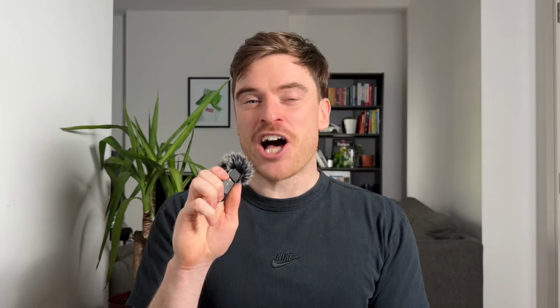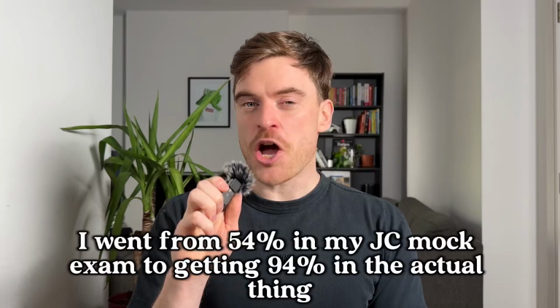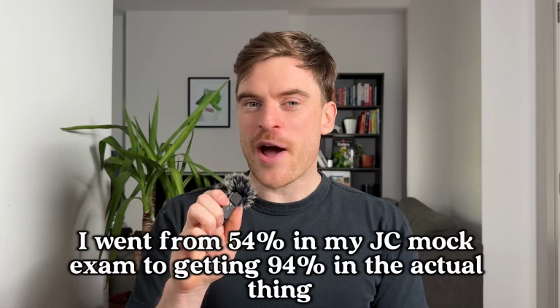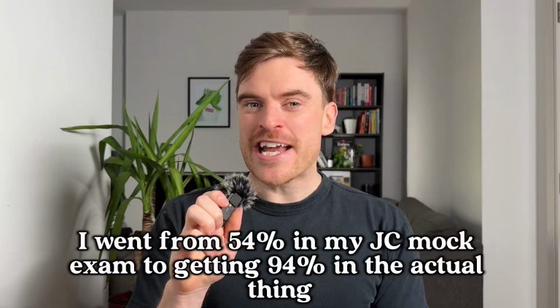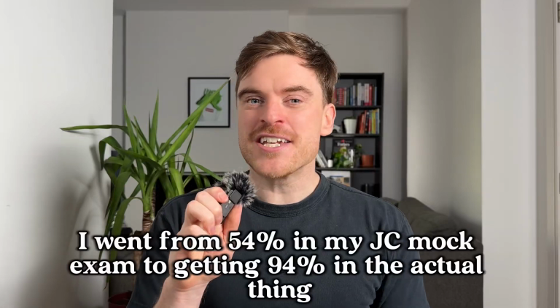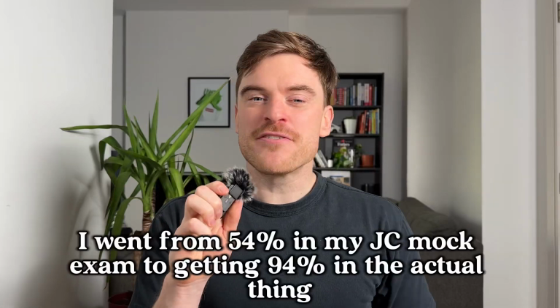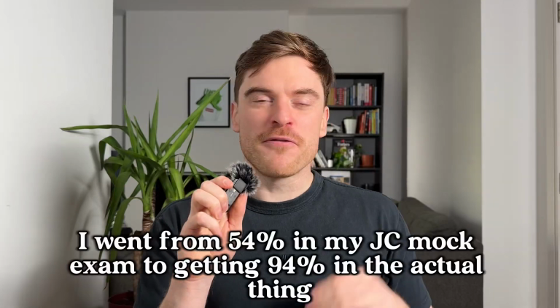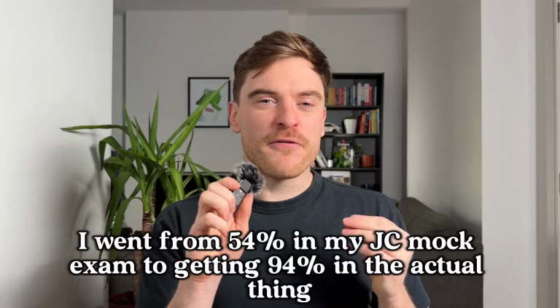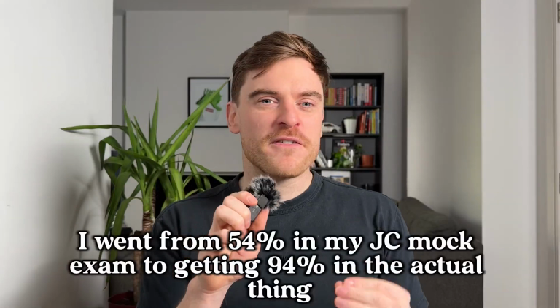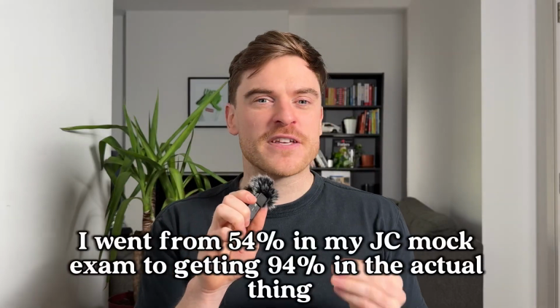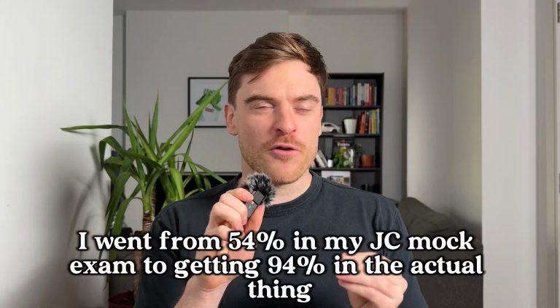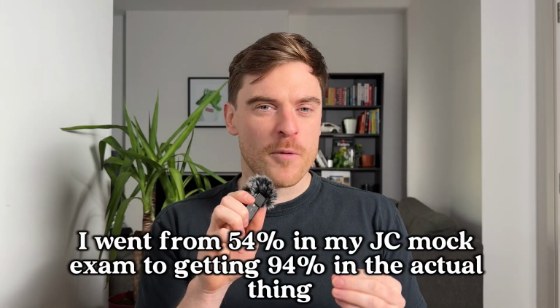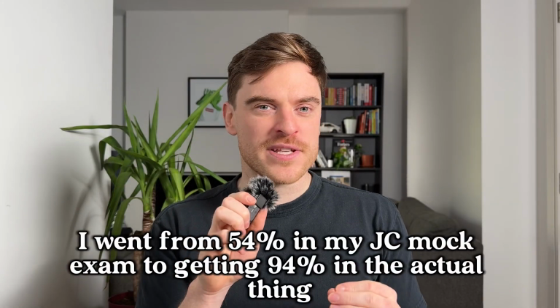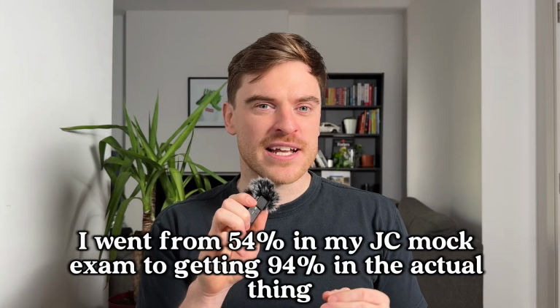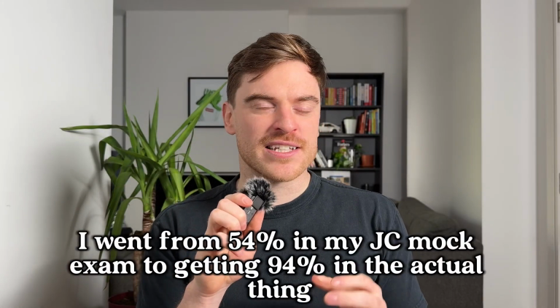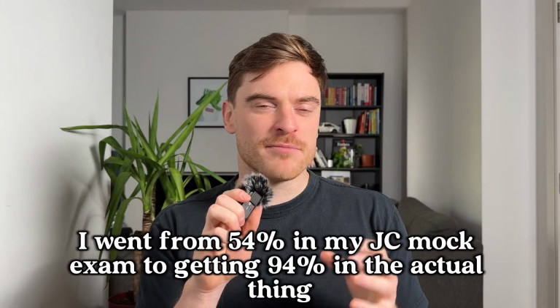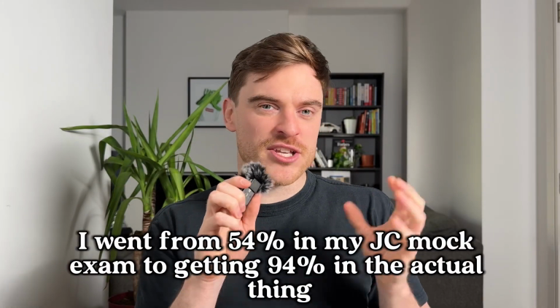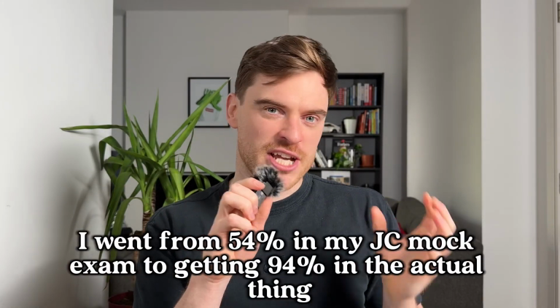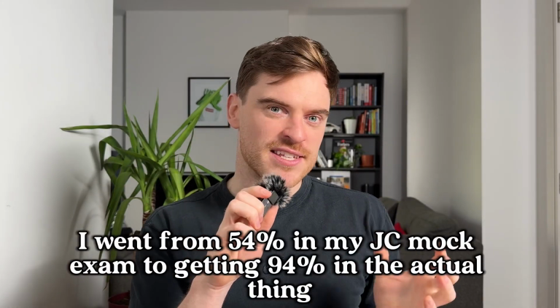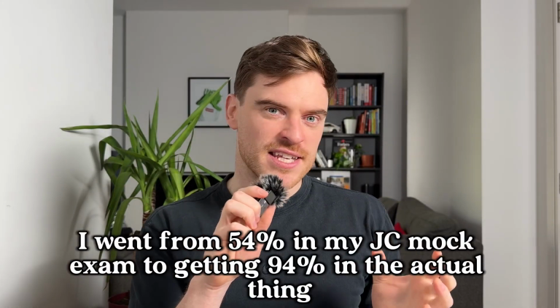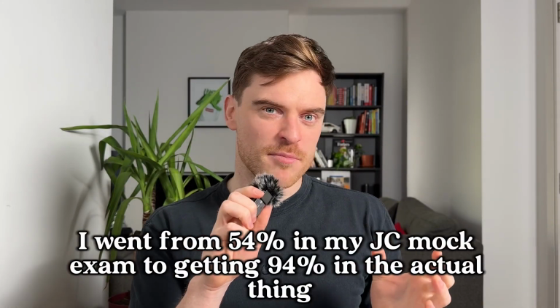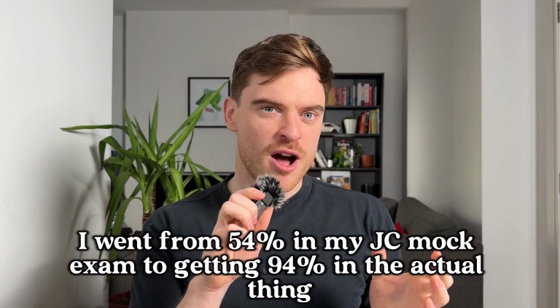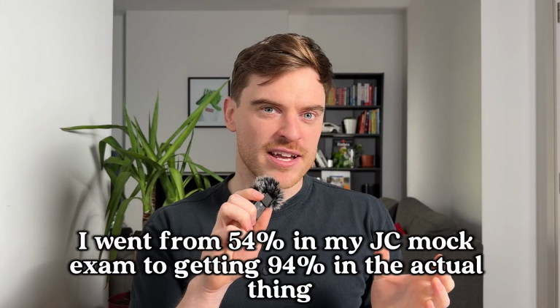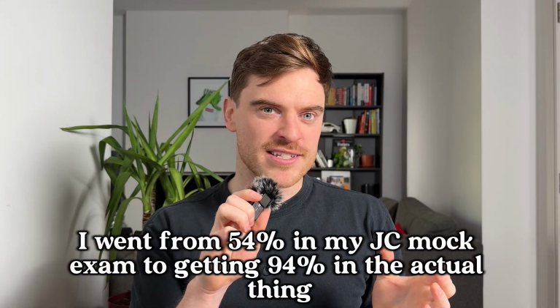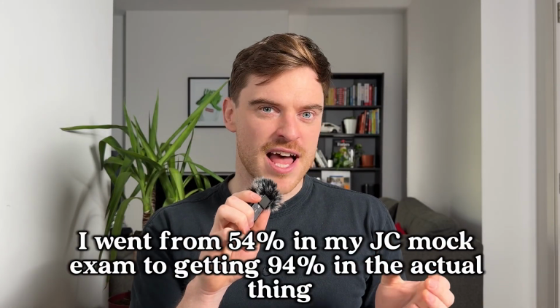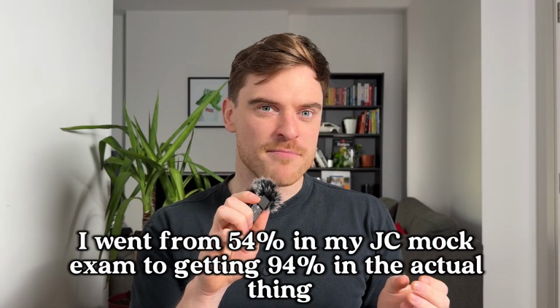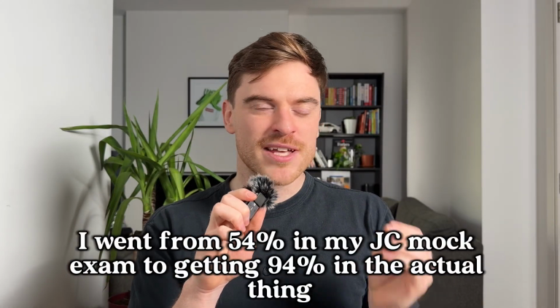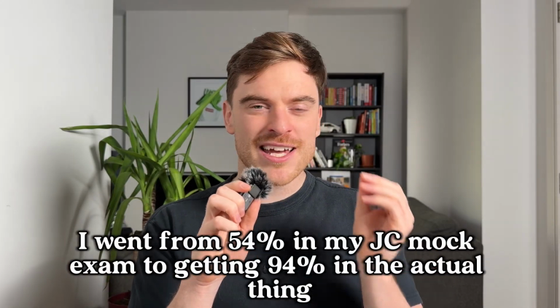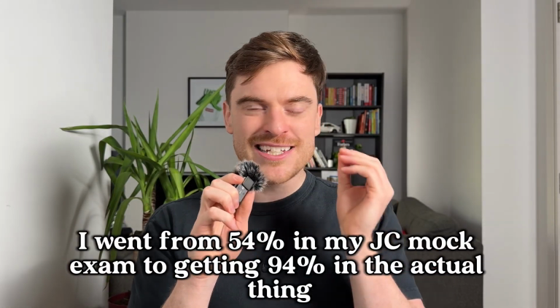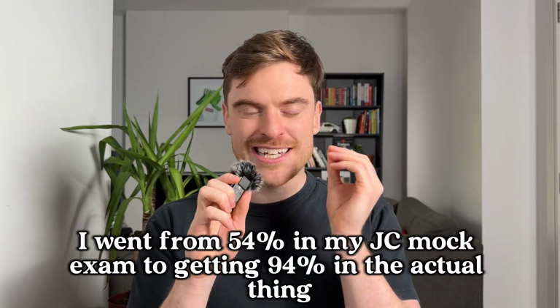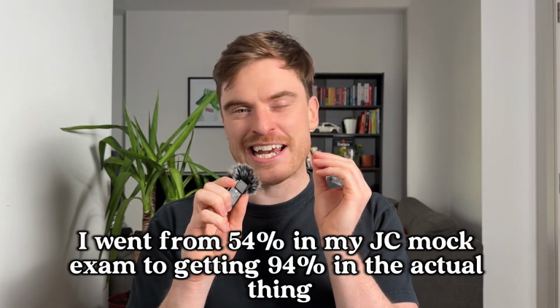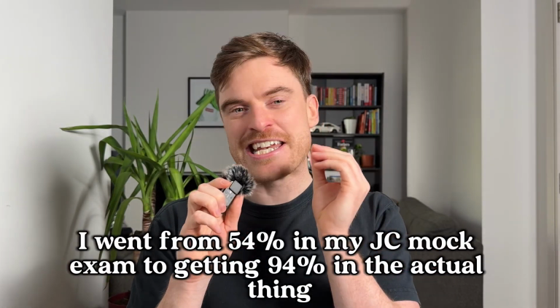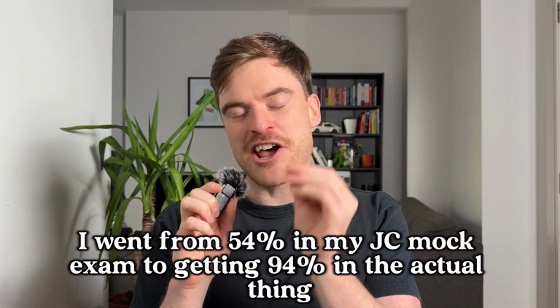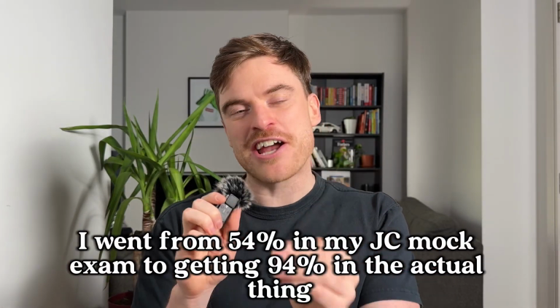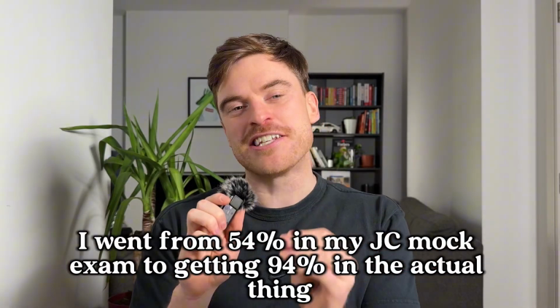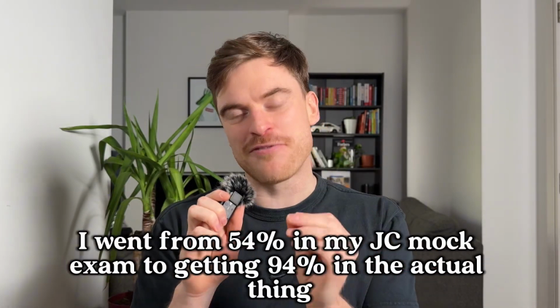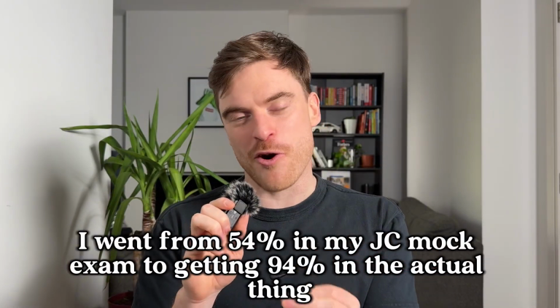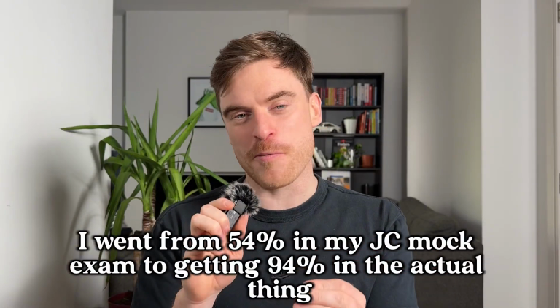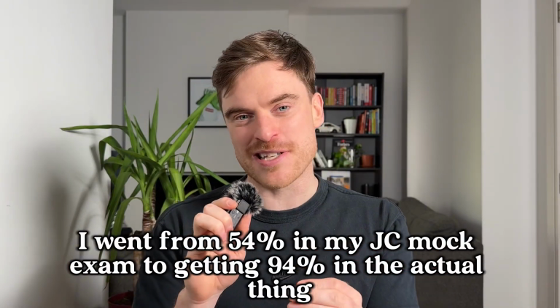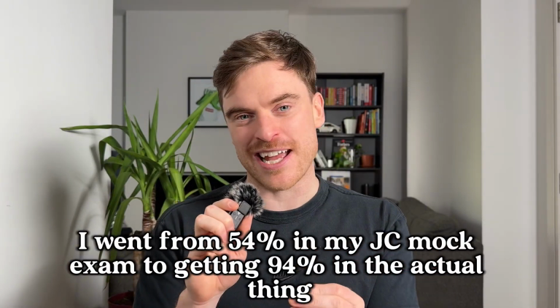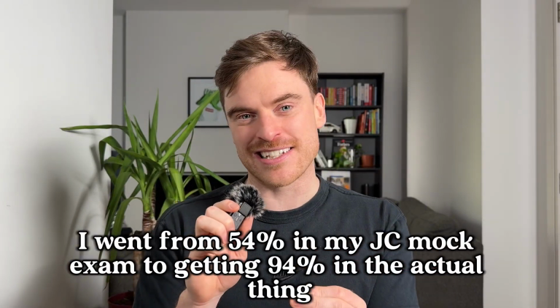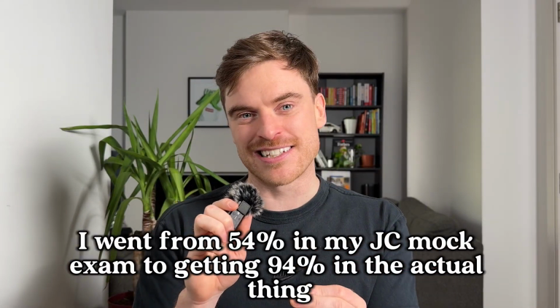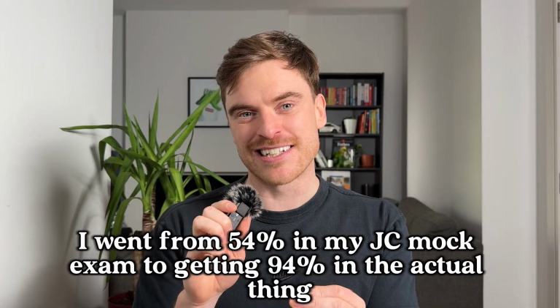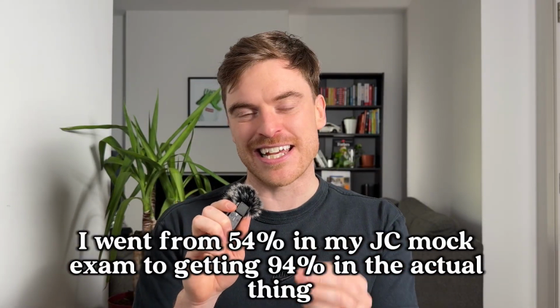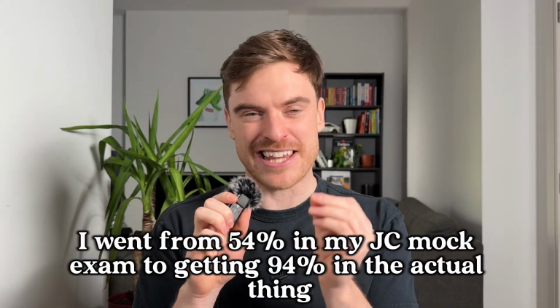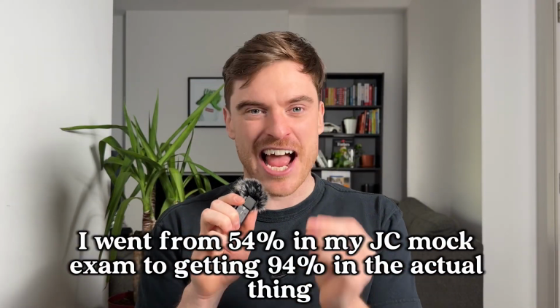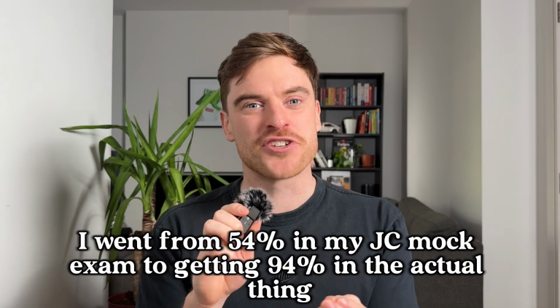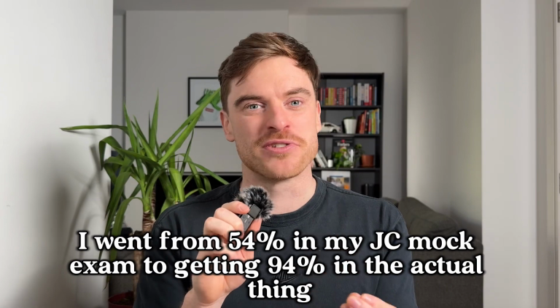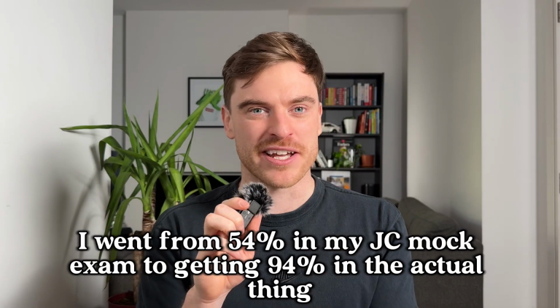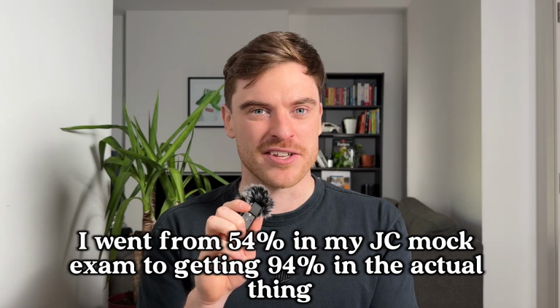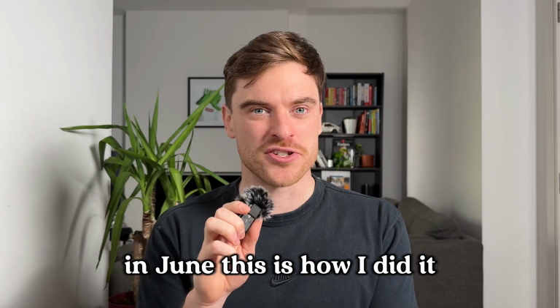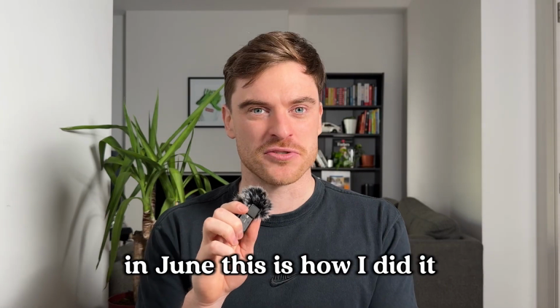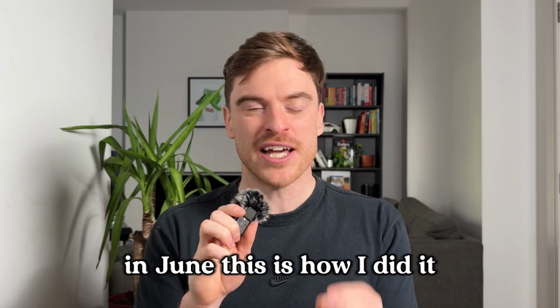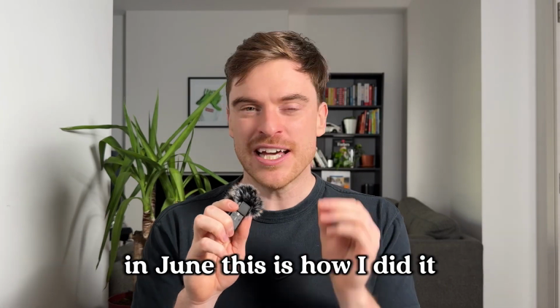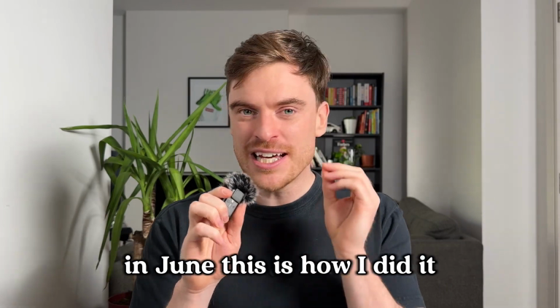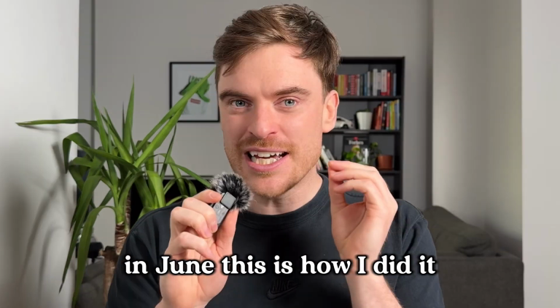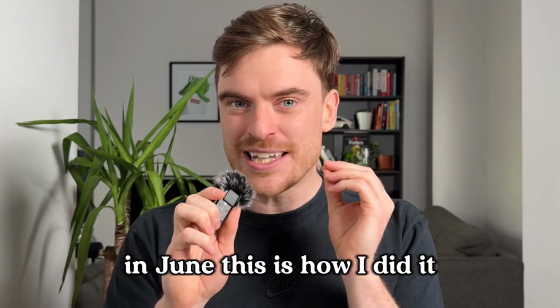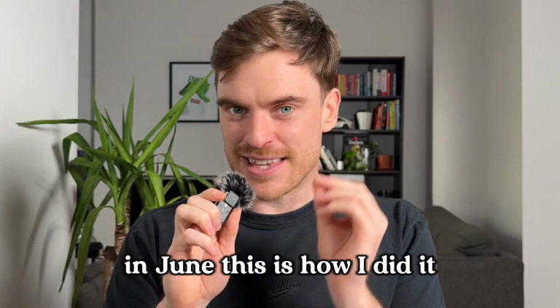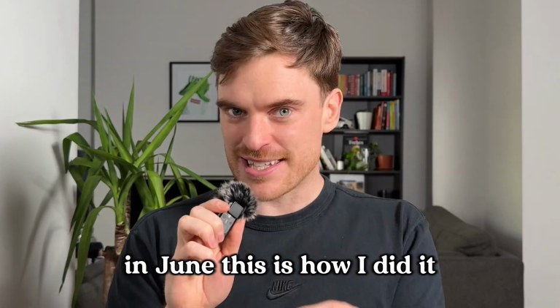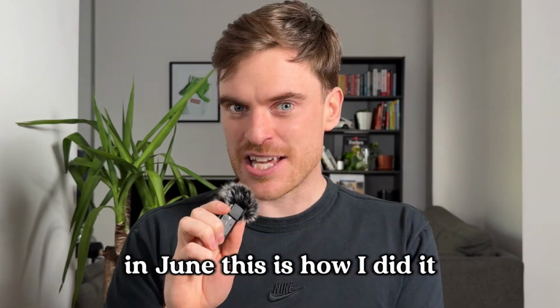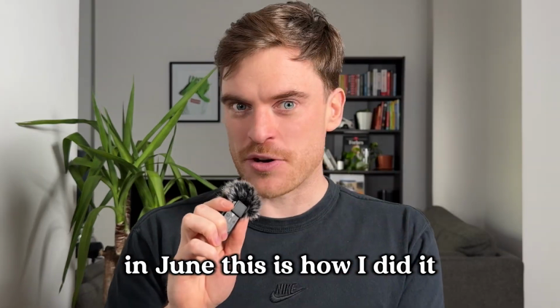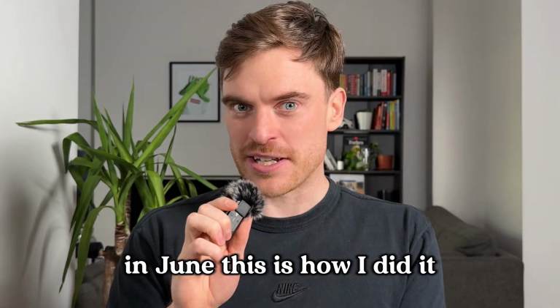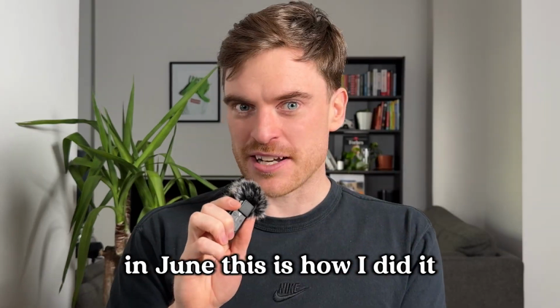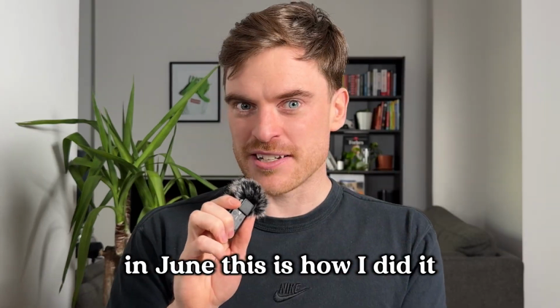I went from 54% in my JC mock exam to getting 94% in the actual thing in June. This is how I did it.